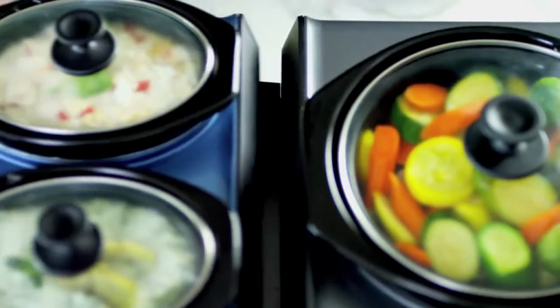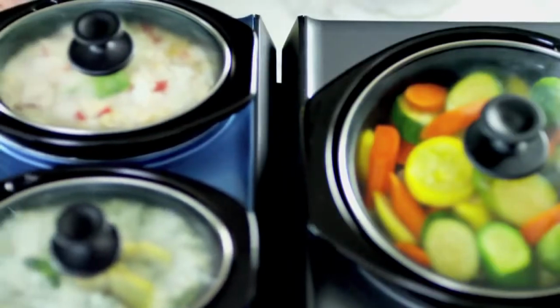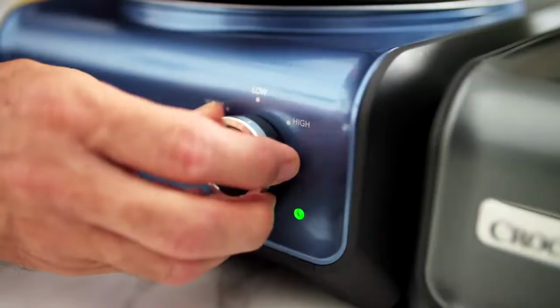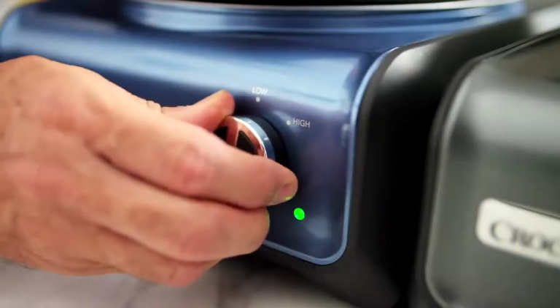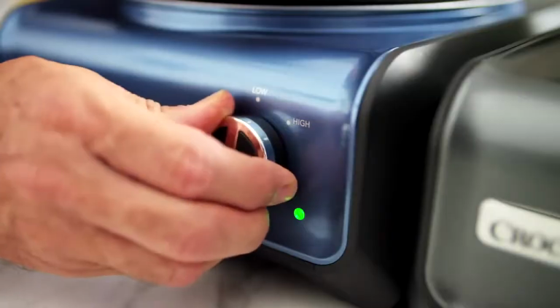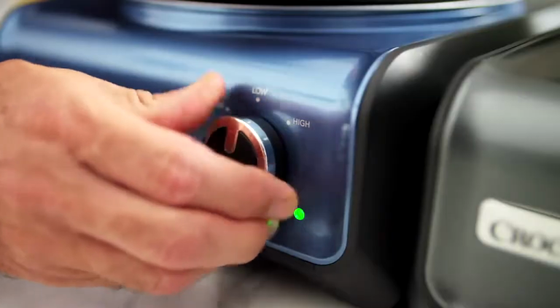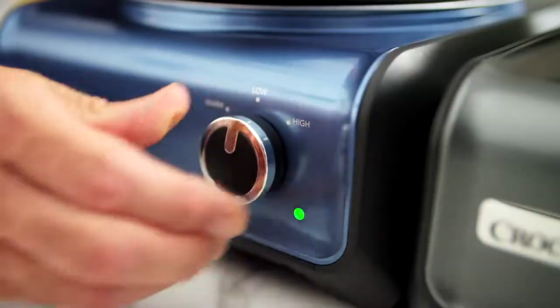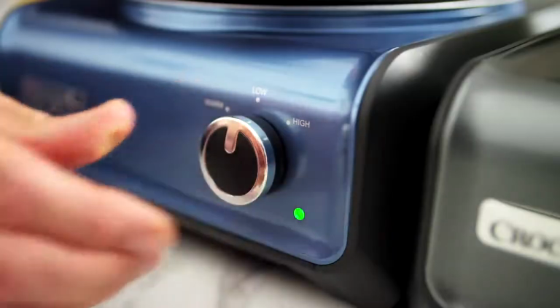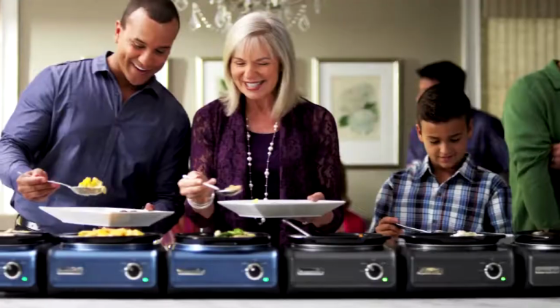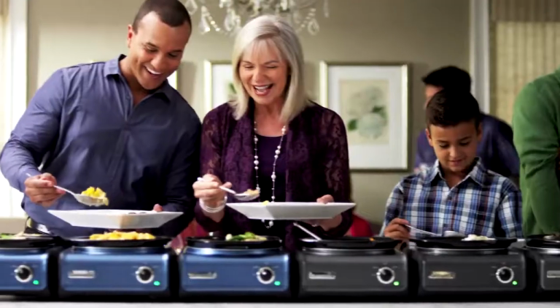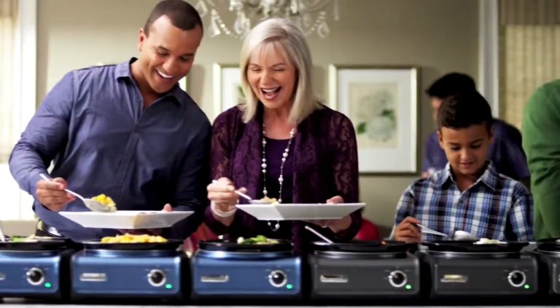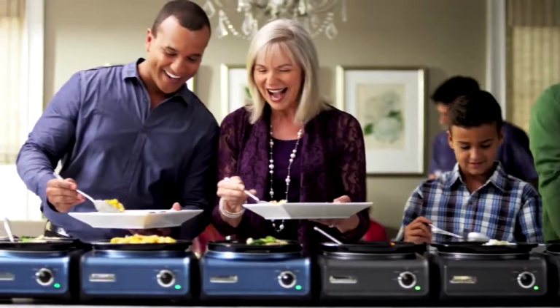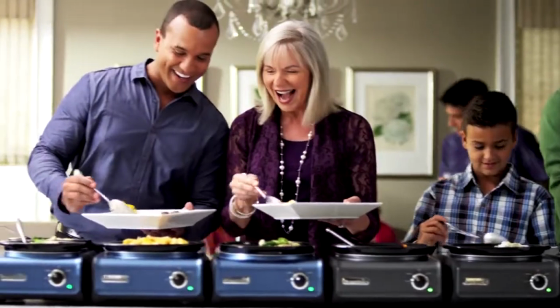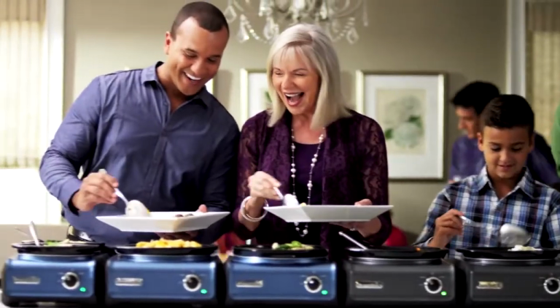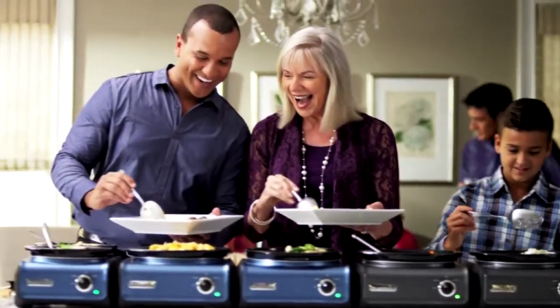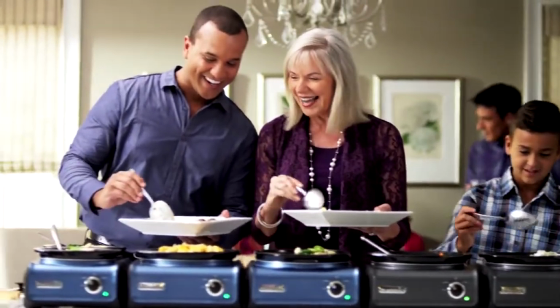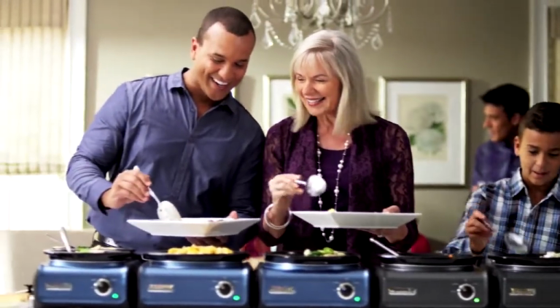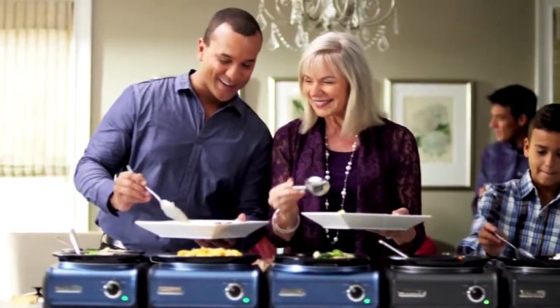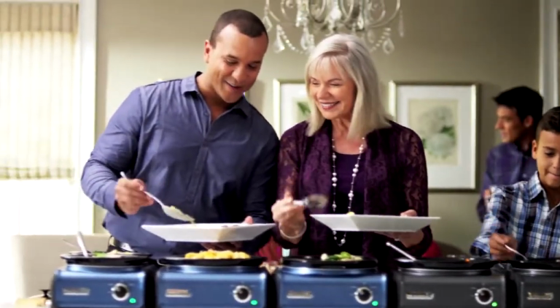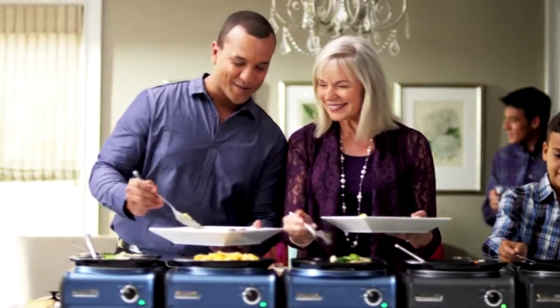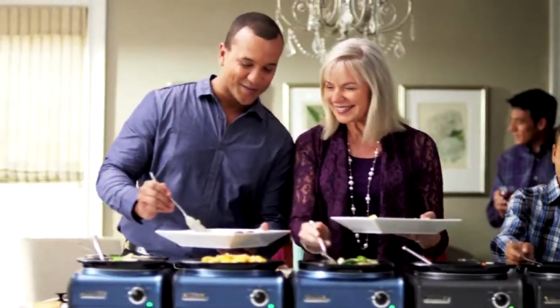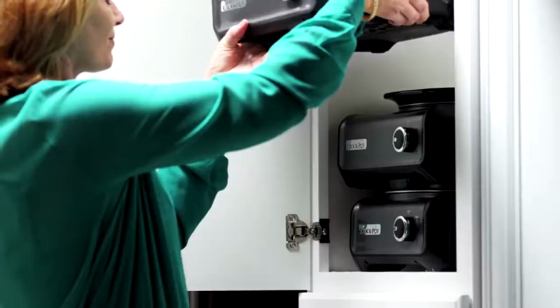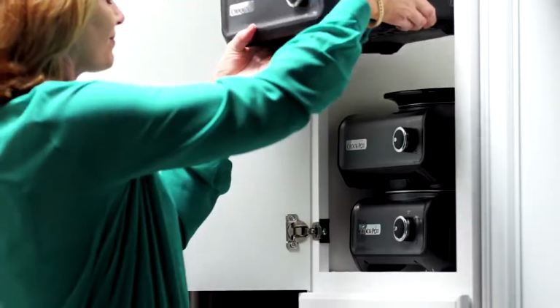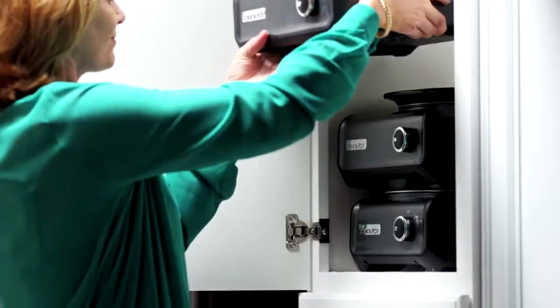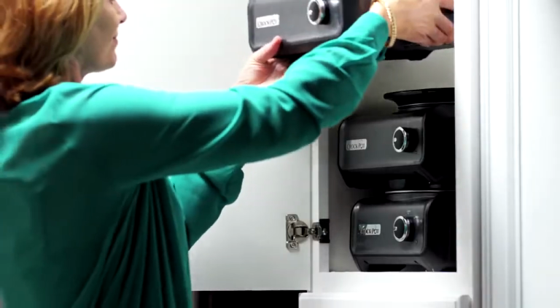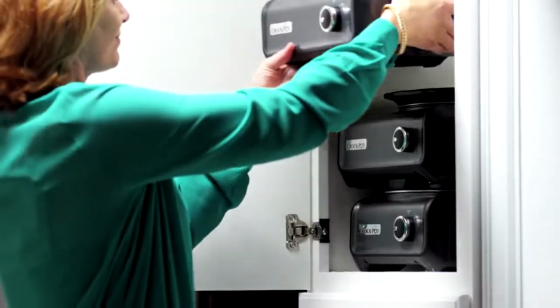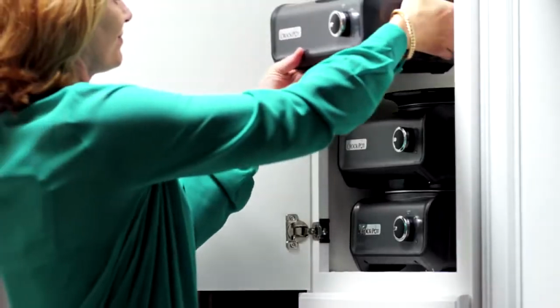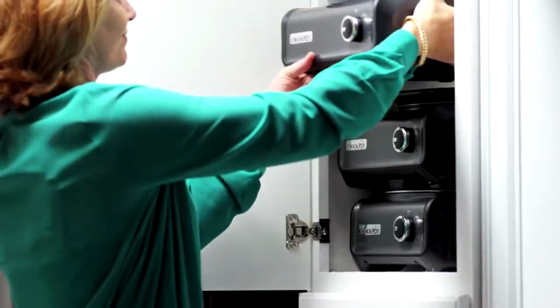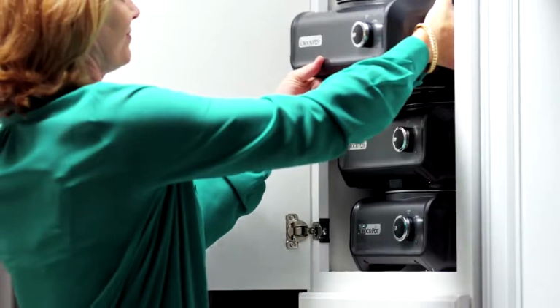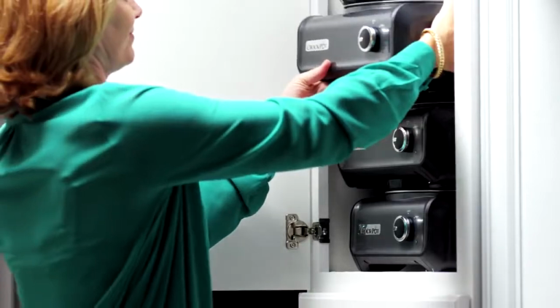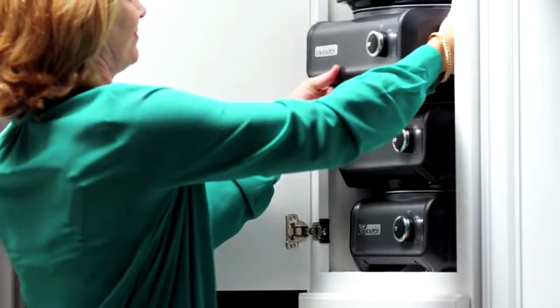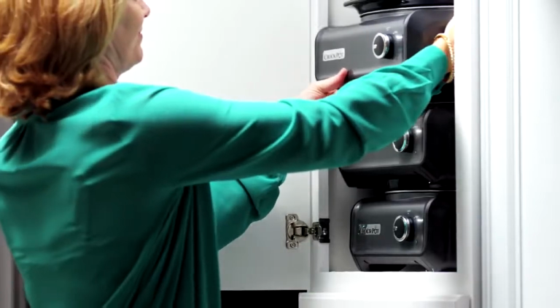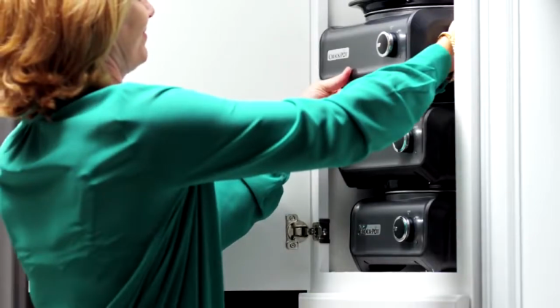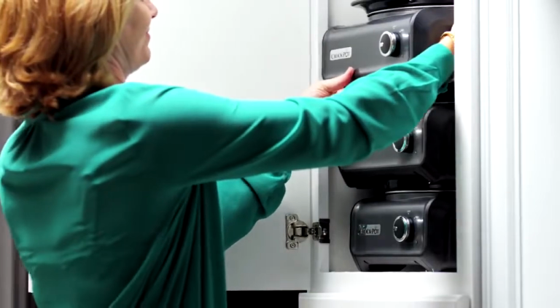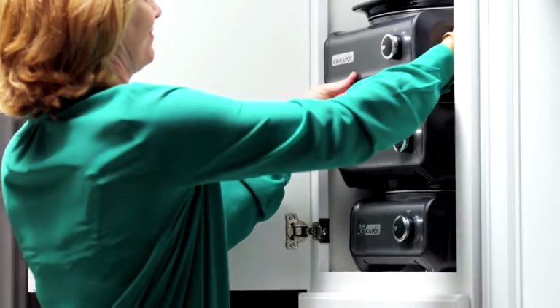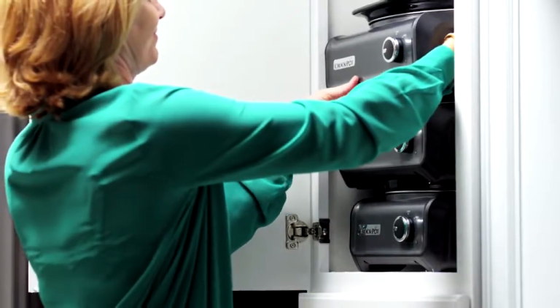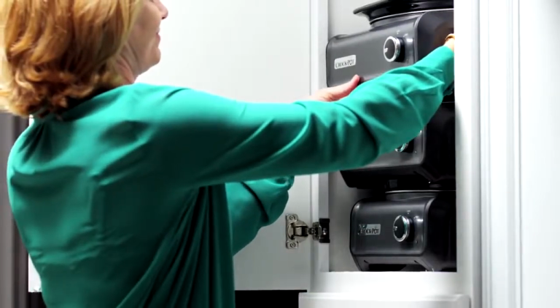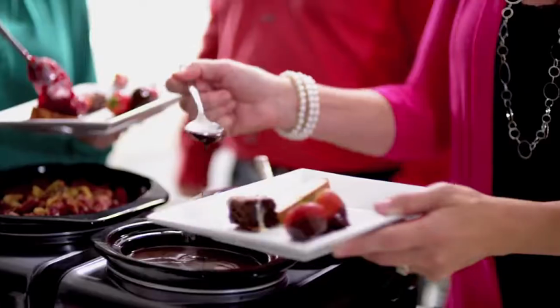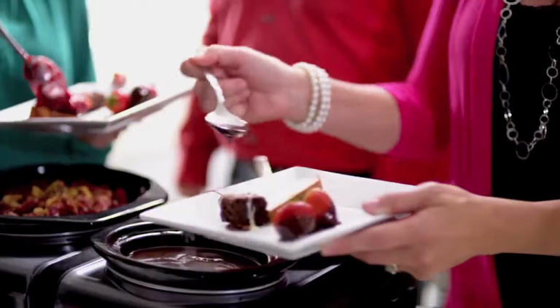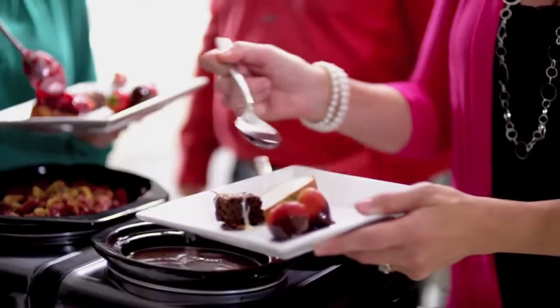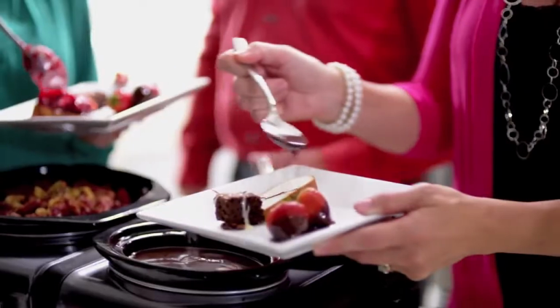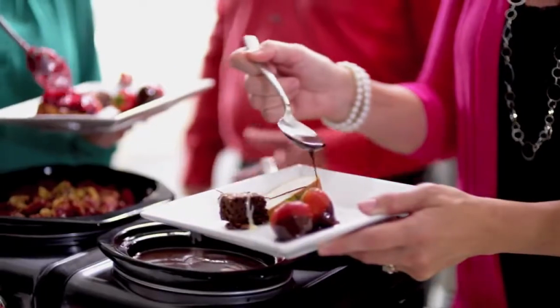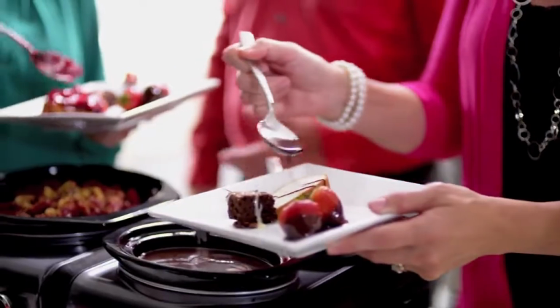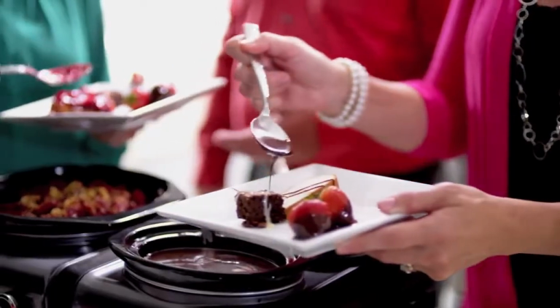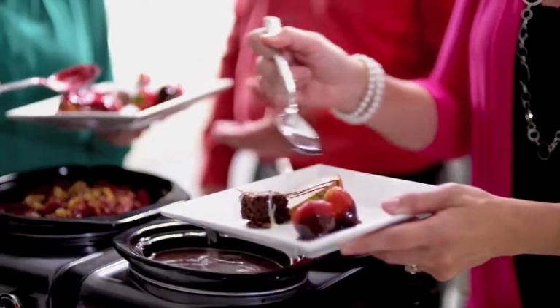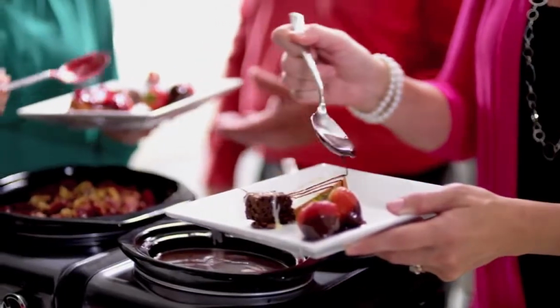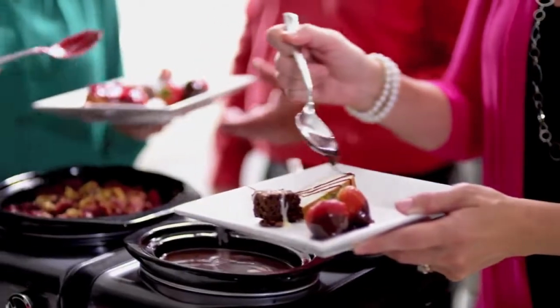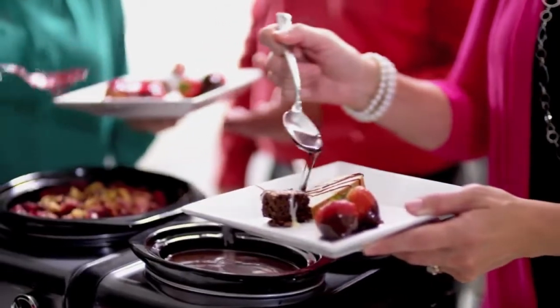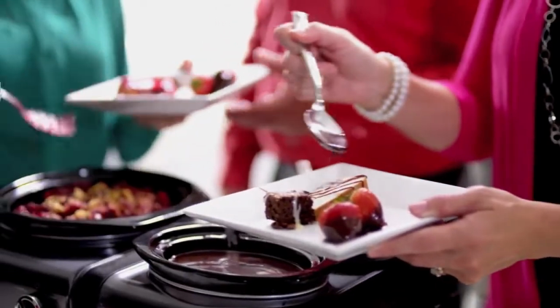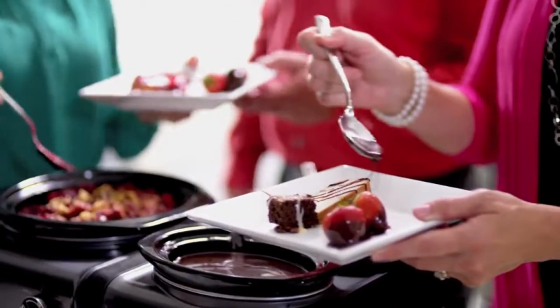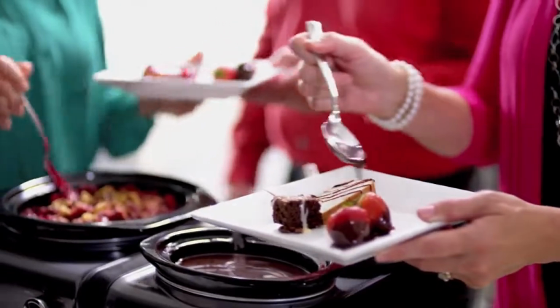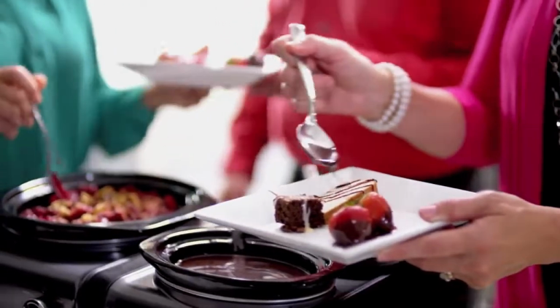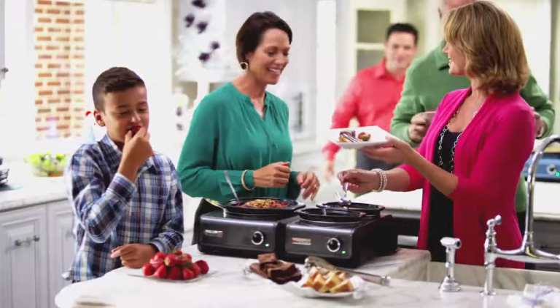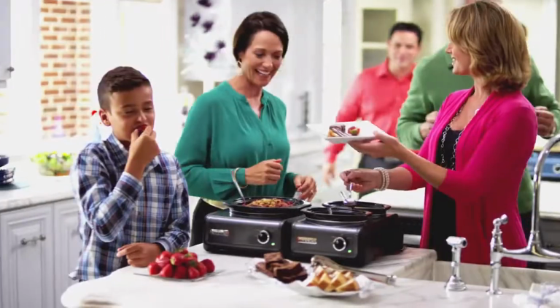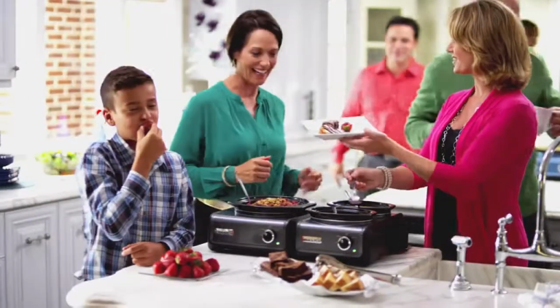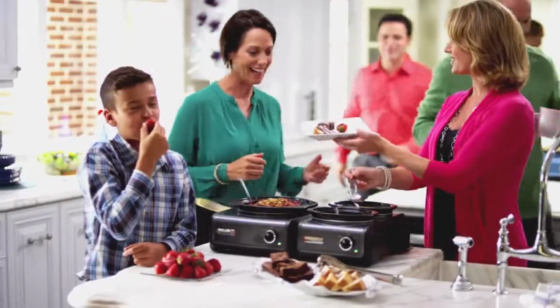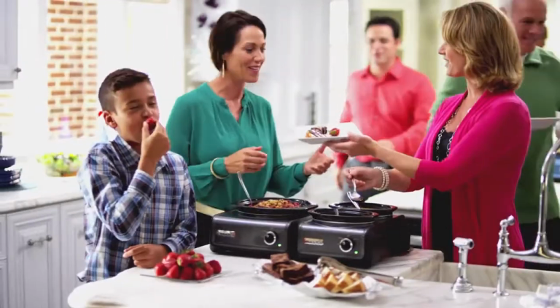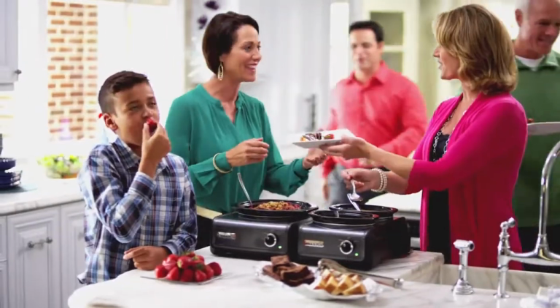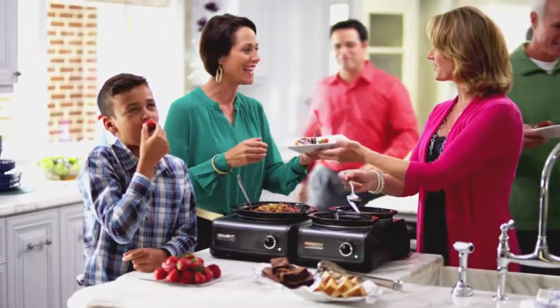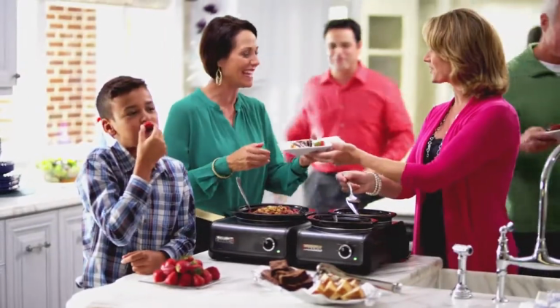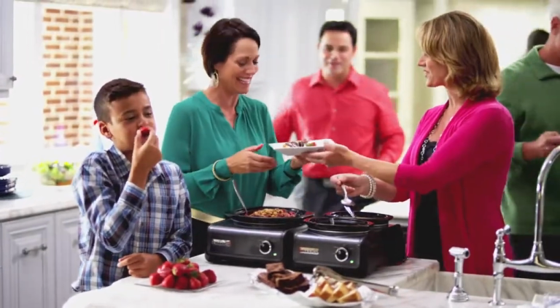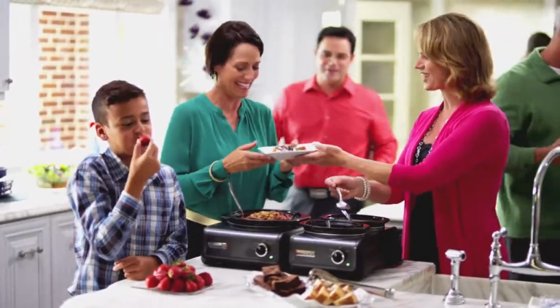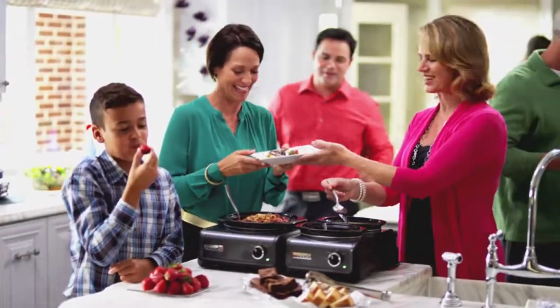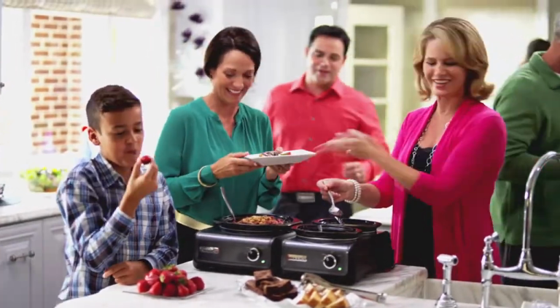Hook it up, heat it up, and eat it up. And they stack up for easy storage. So now, it's easy to be the hostess with the mostess.